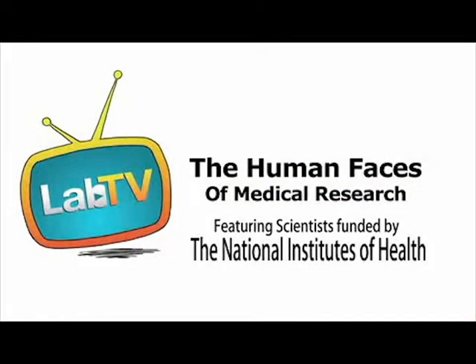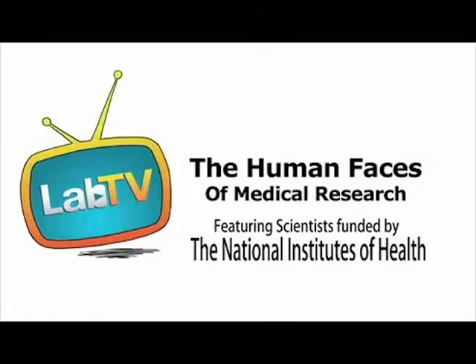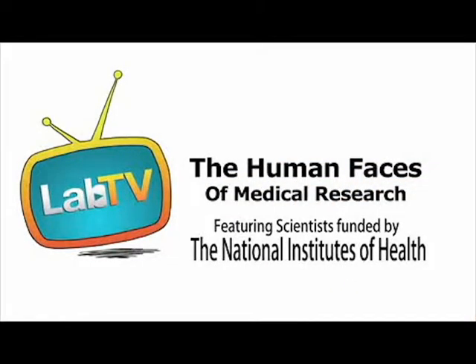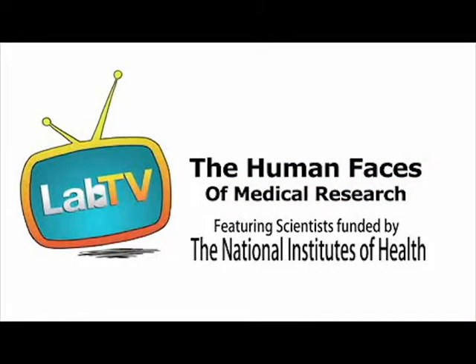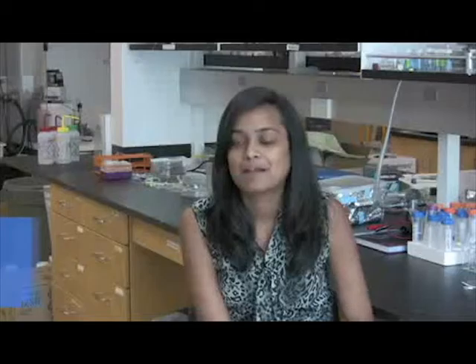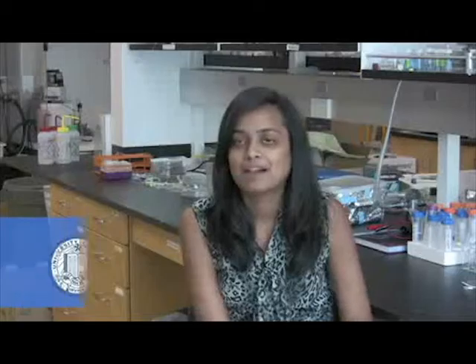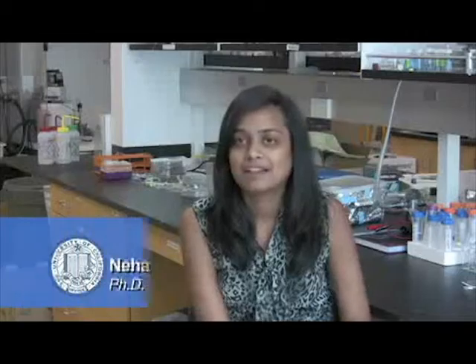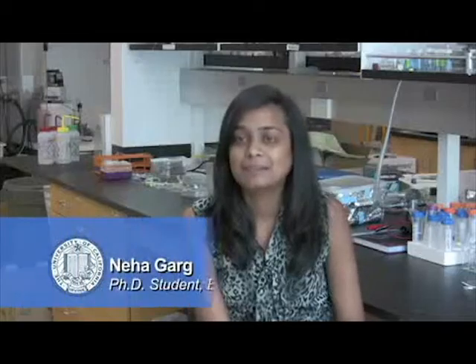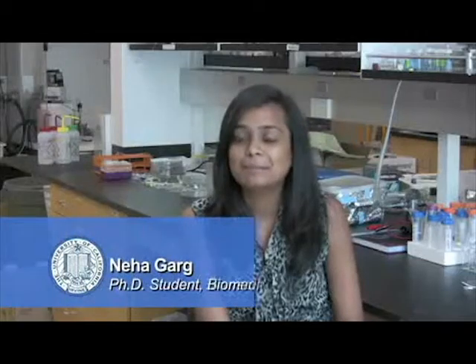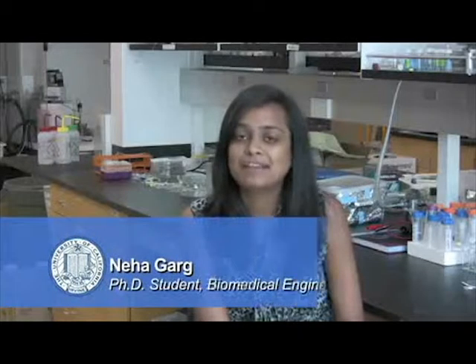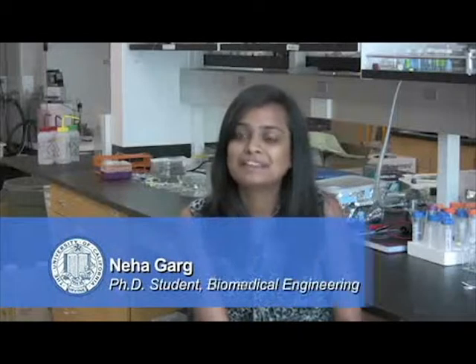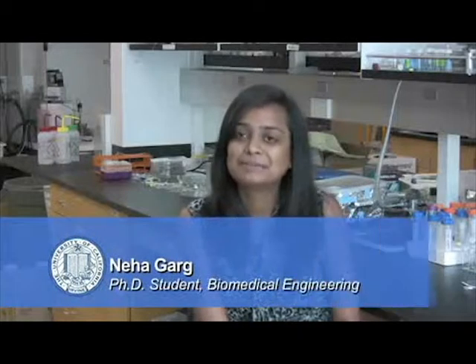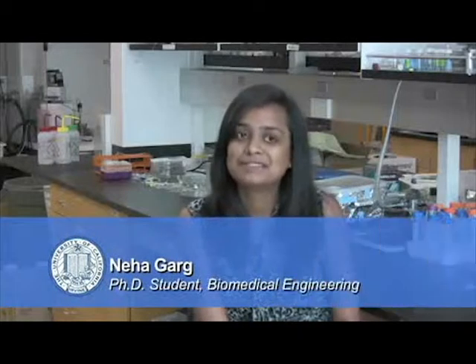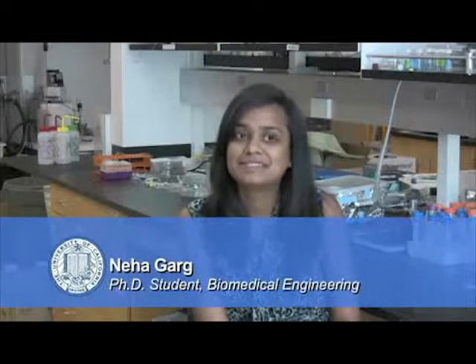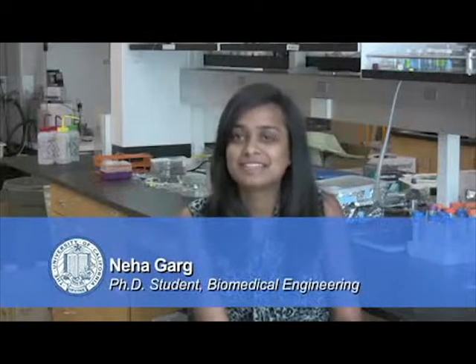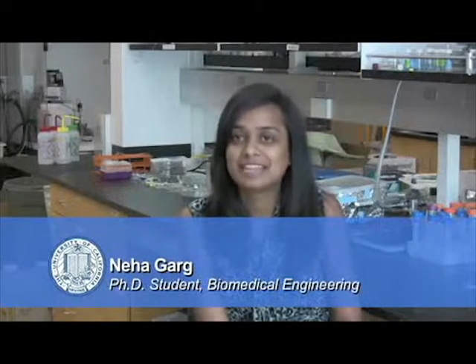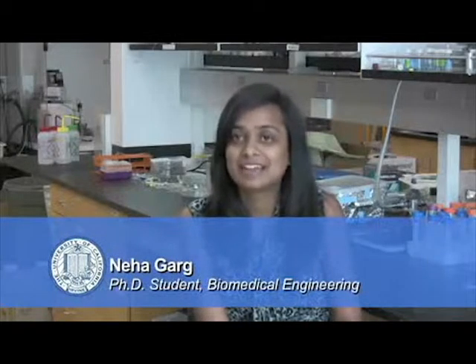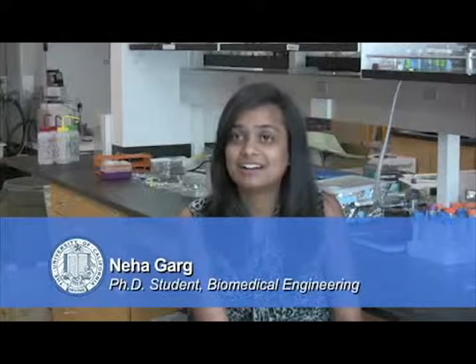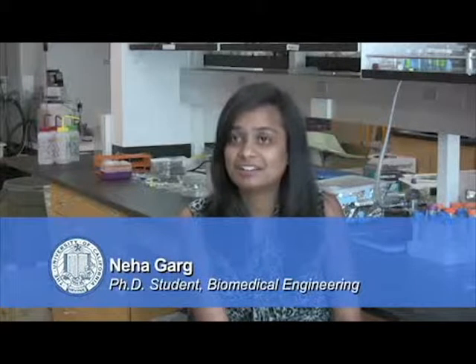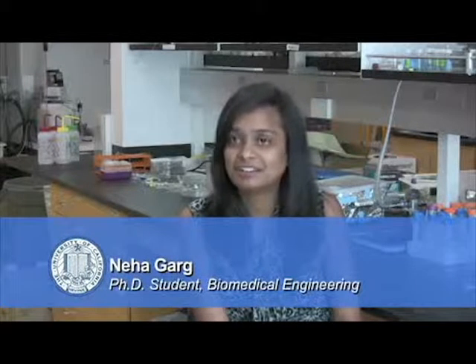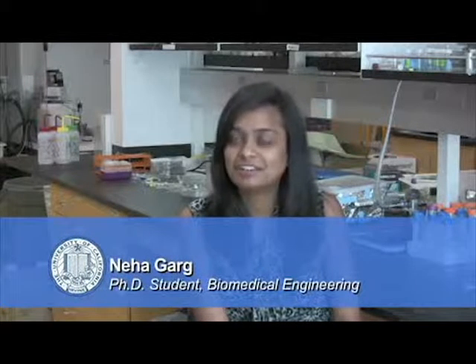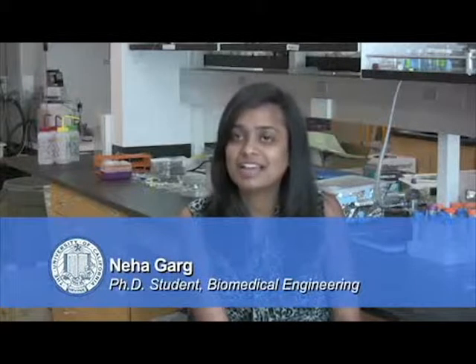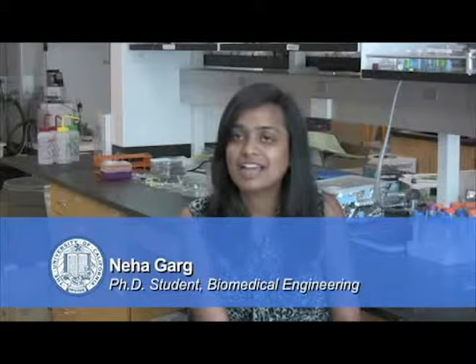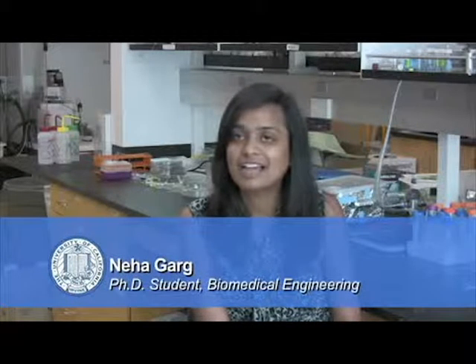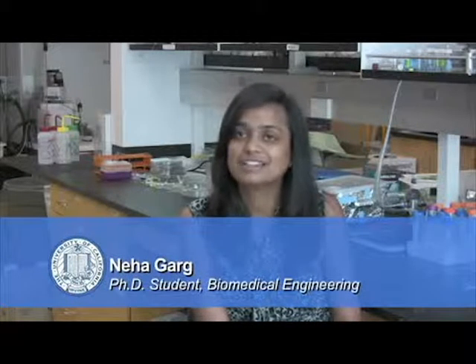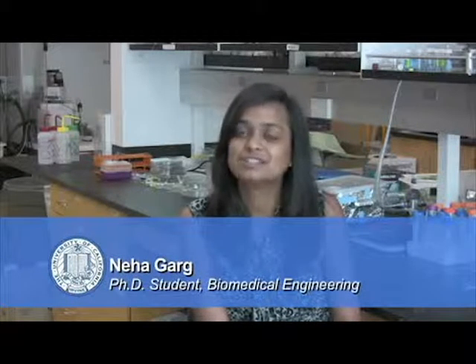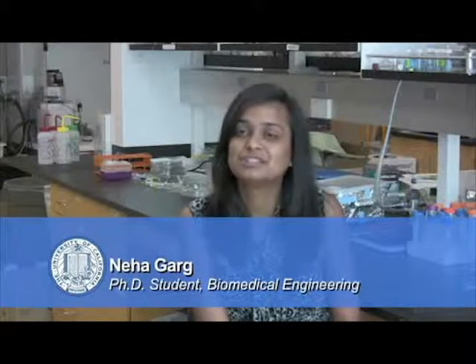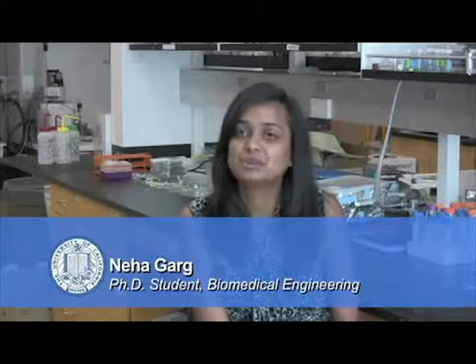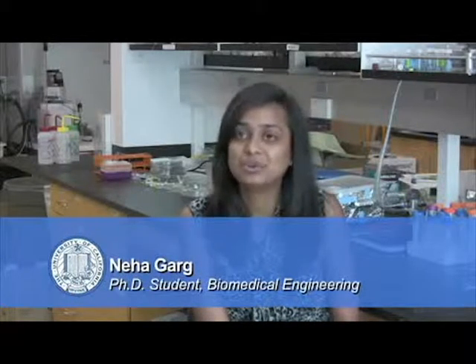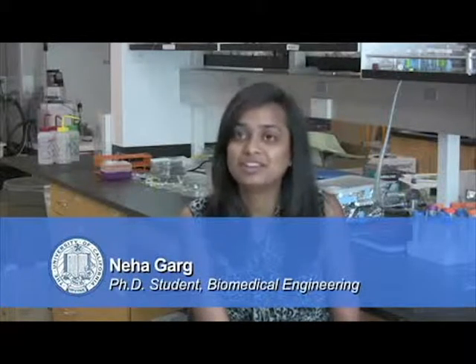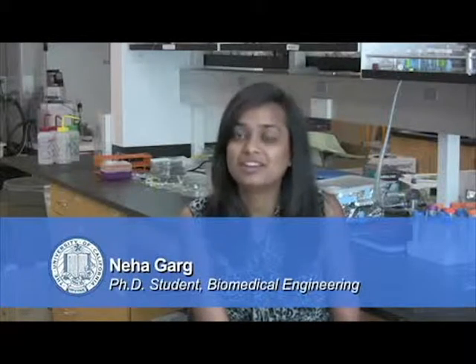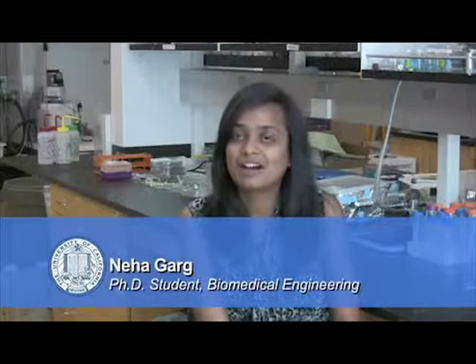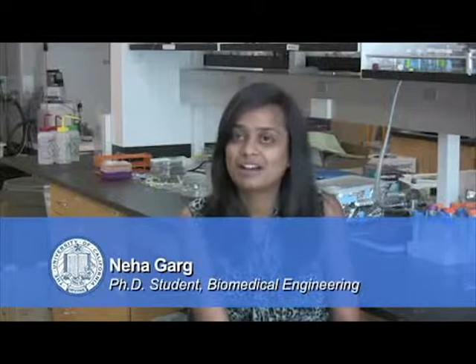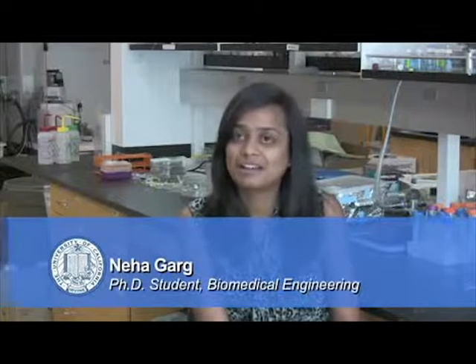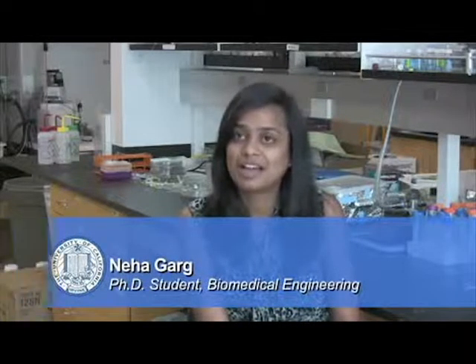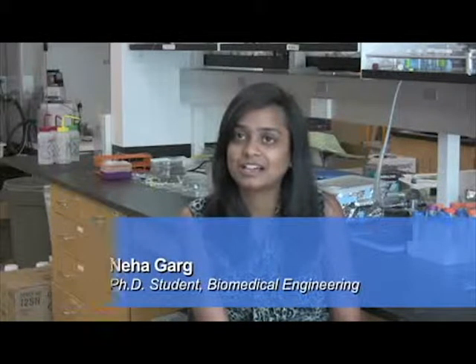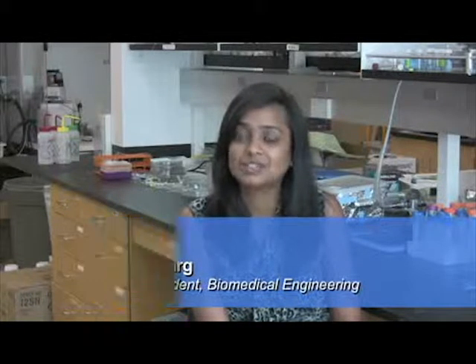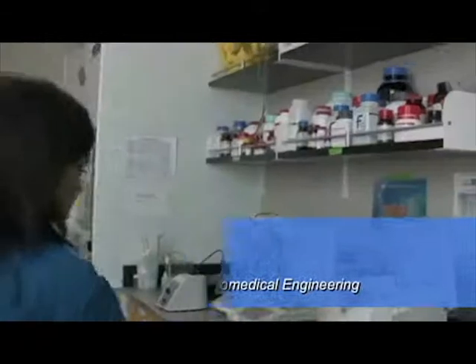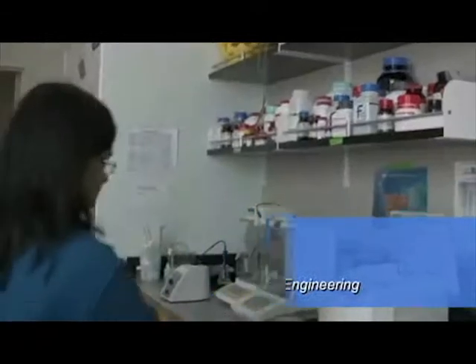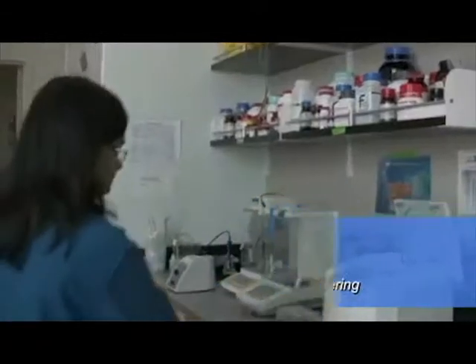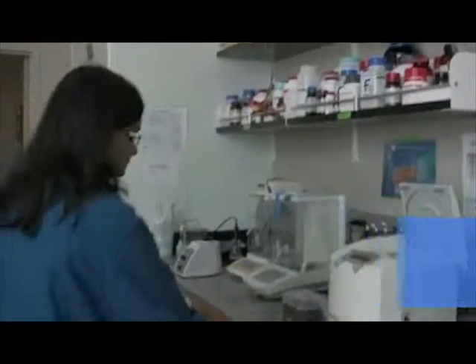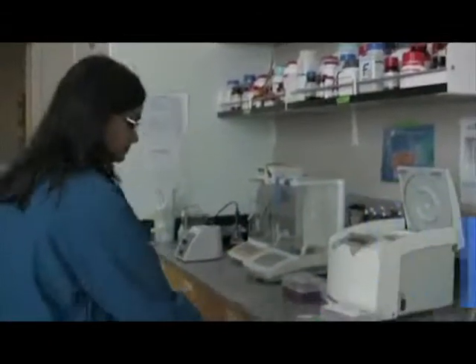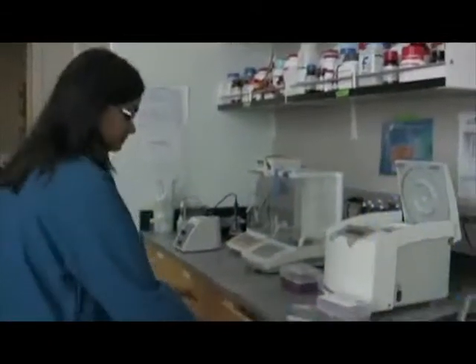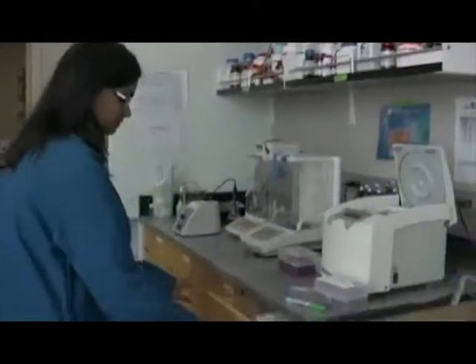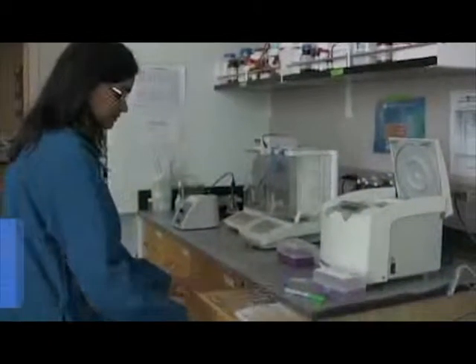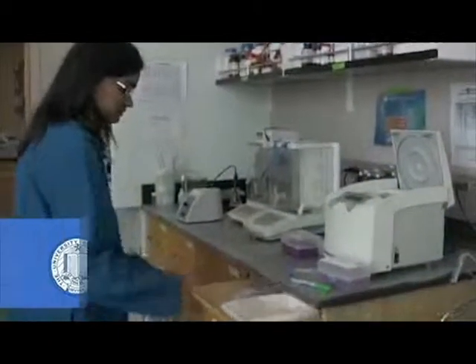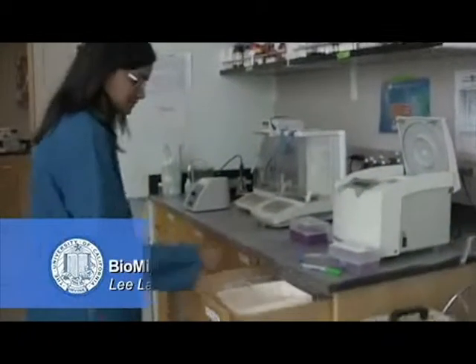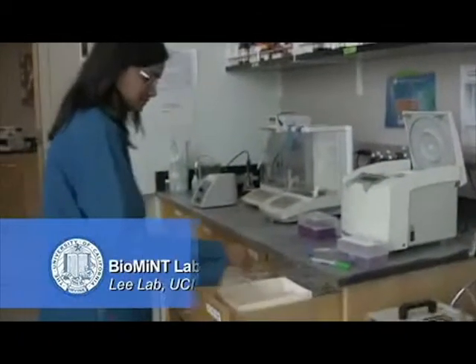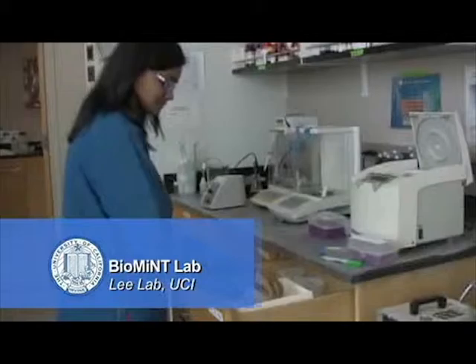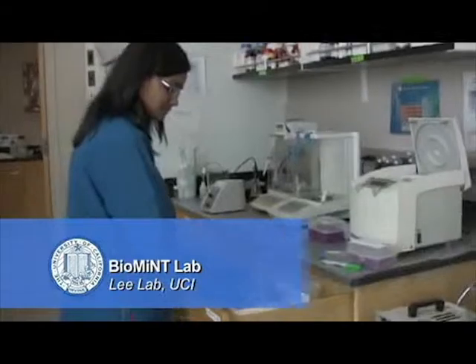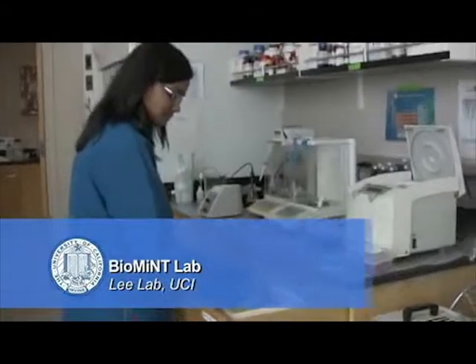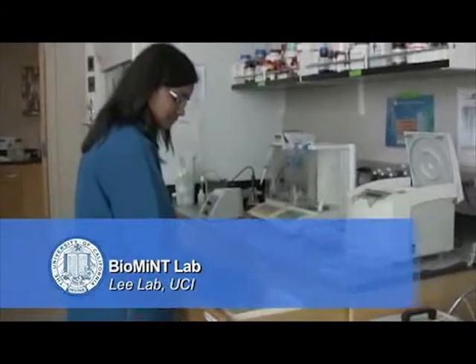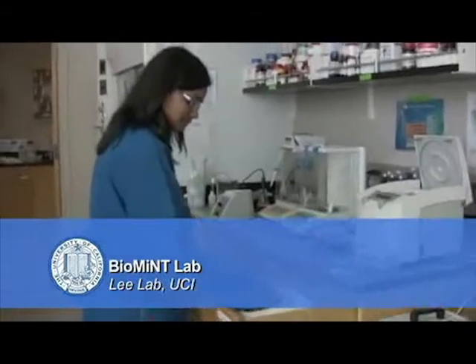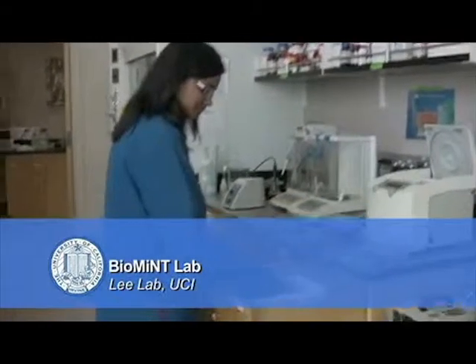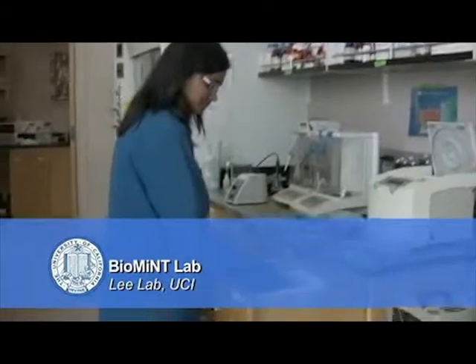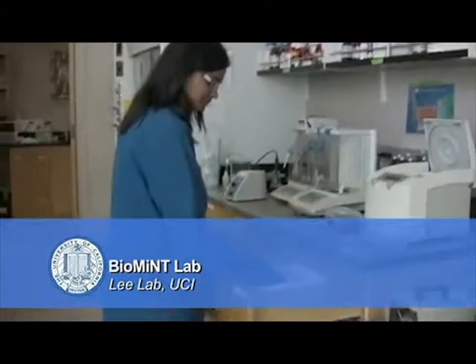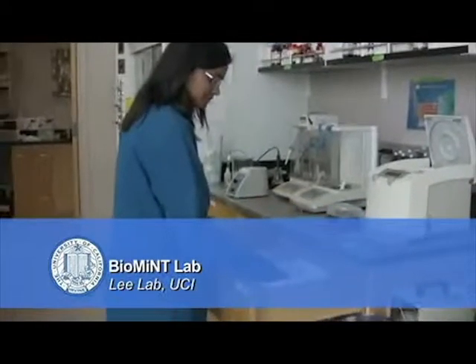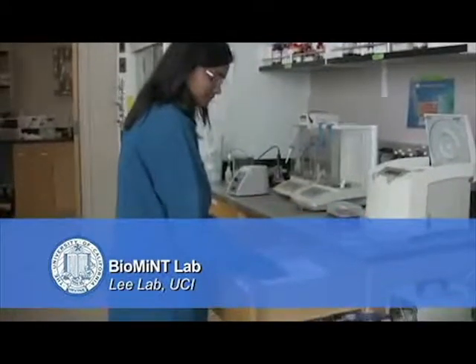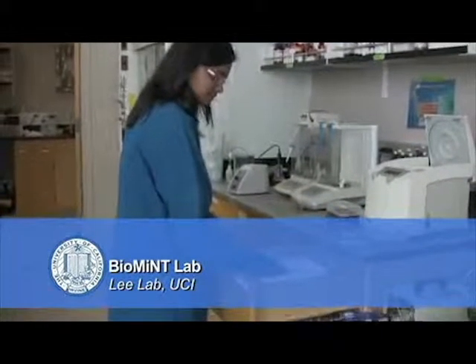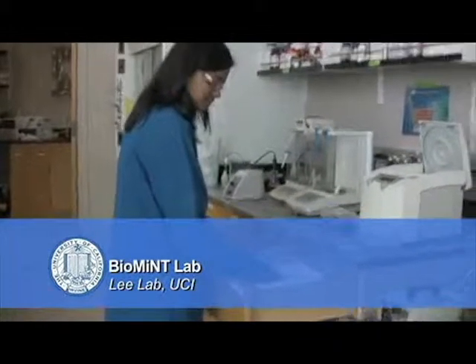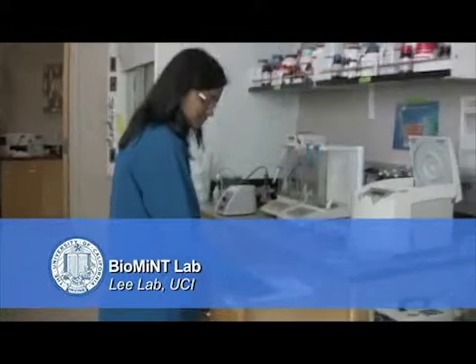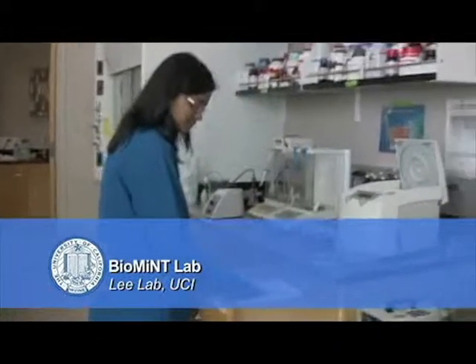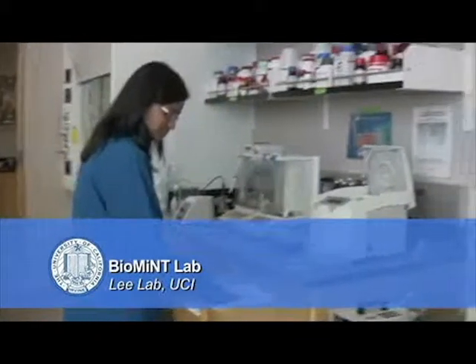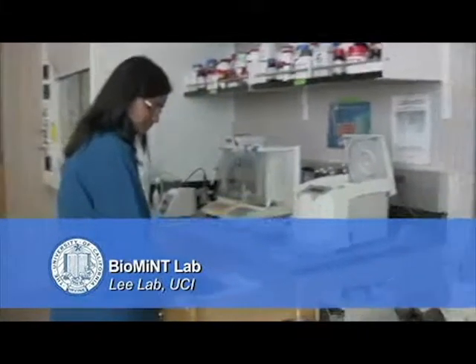Hi, my name is Neha Gurg and we are at Dr. Abeli's lab at UC Irvine.